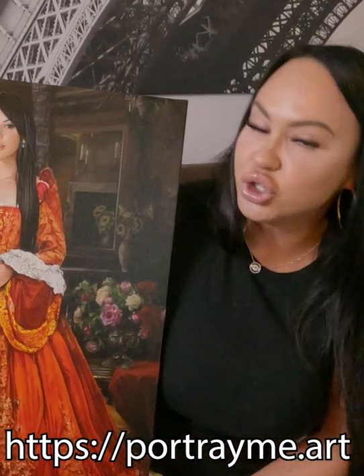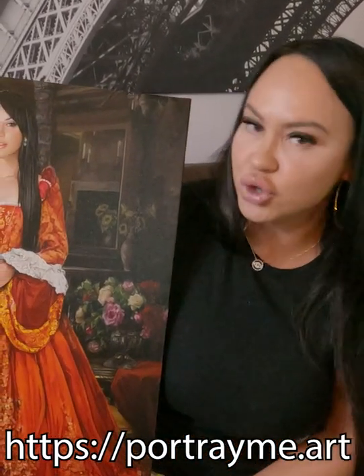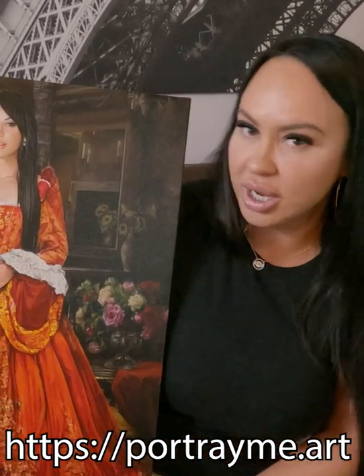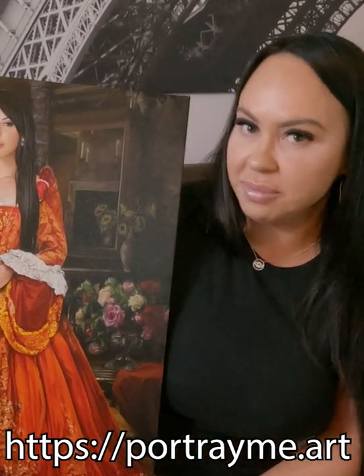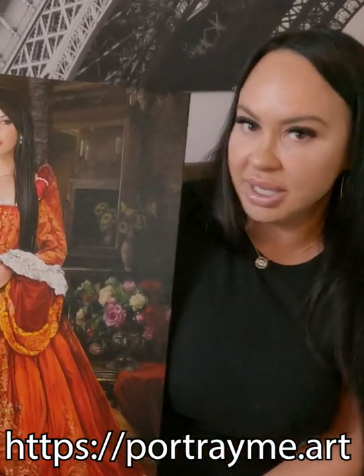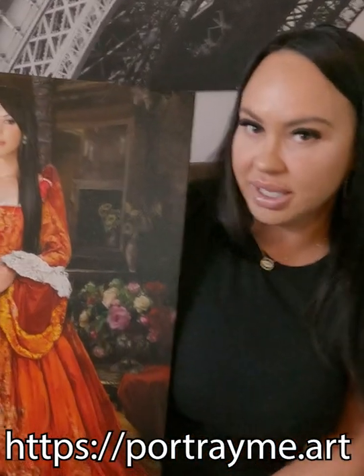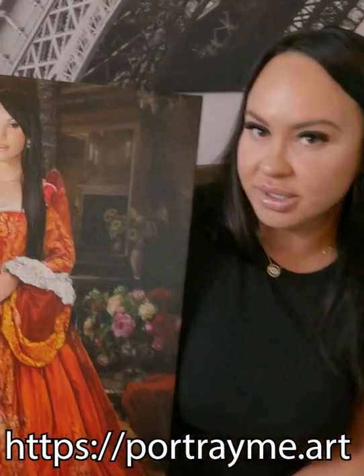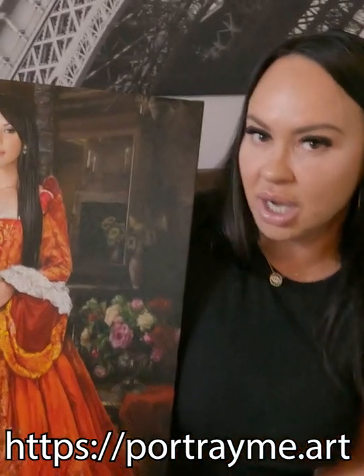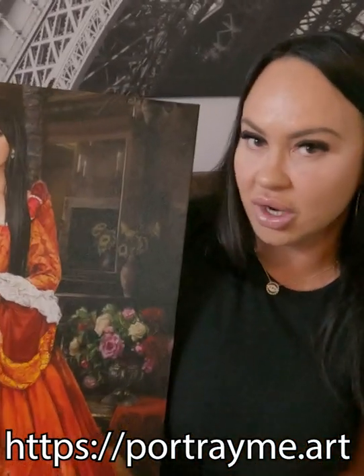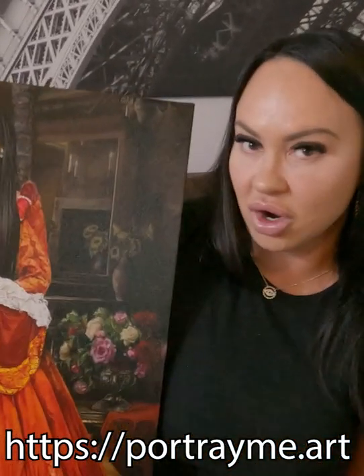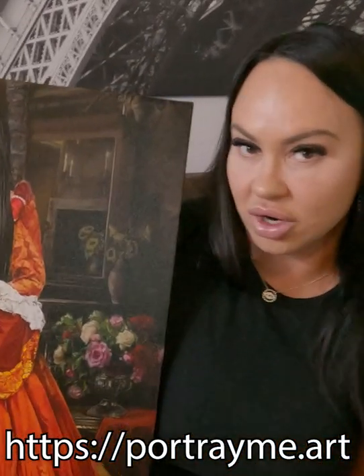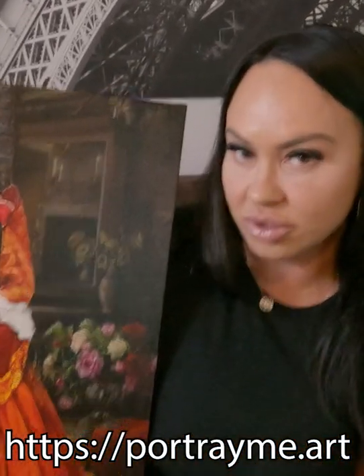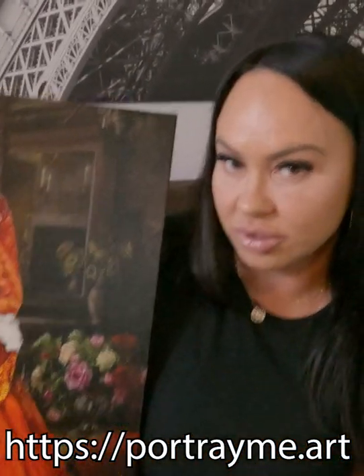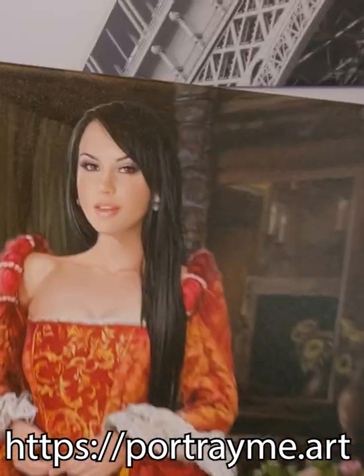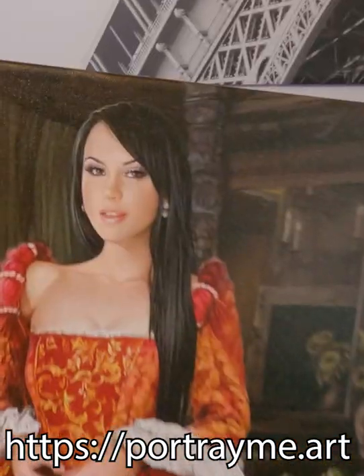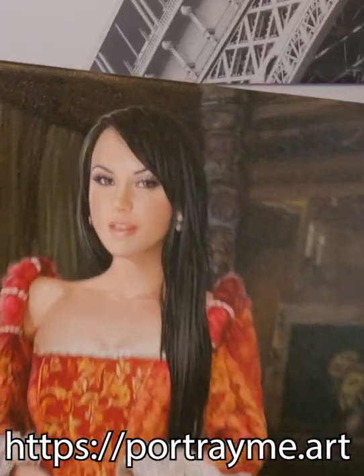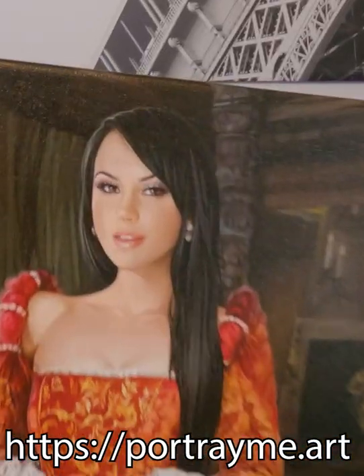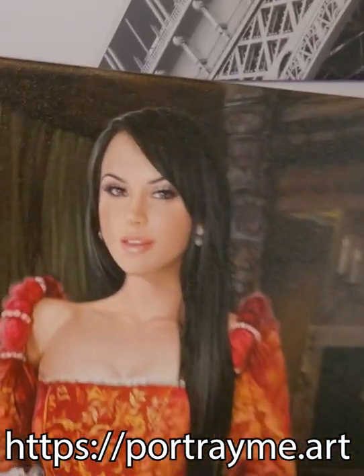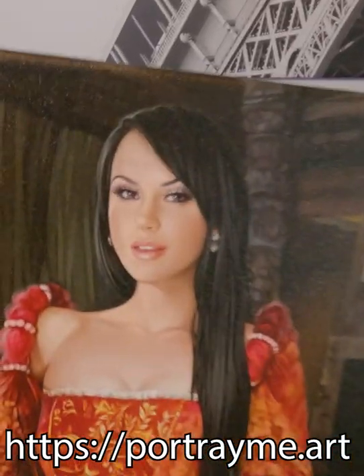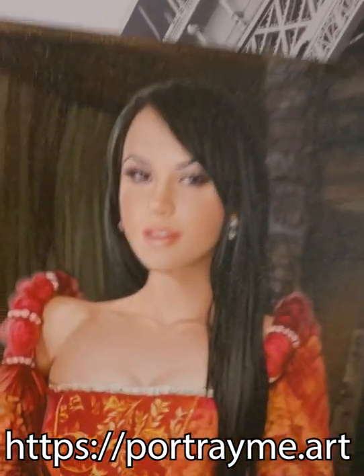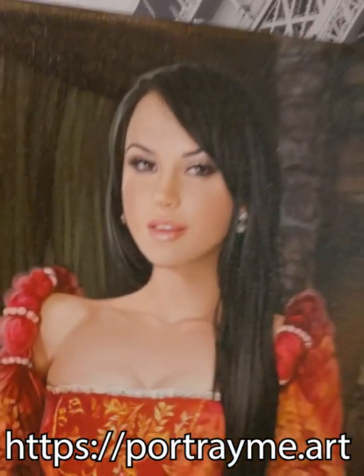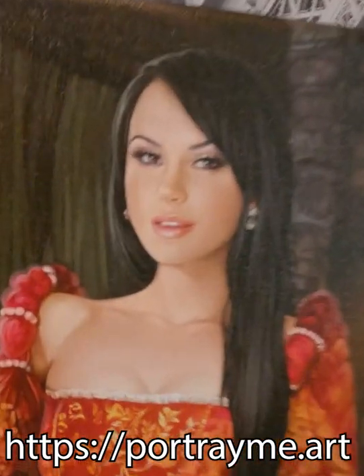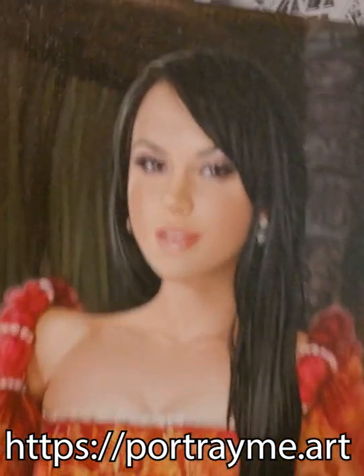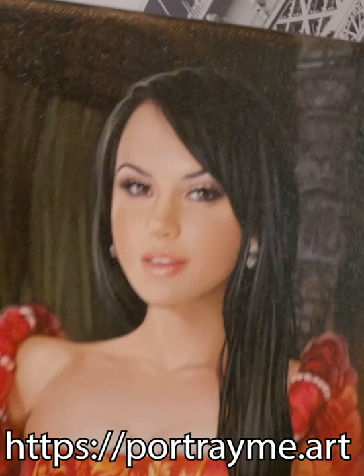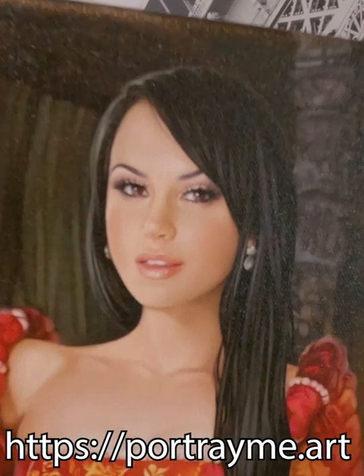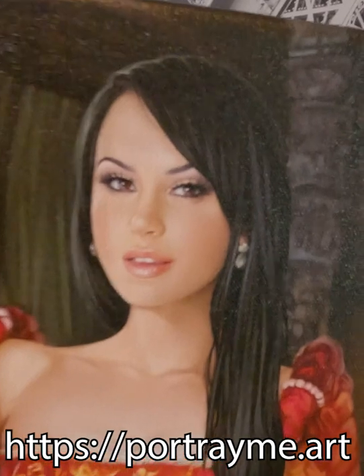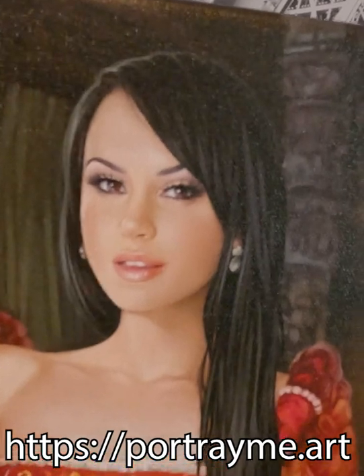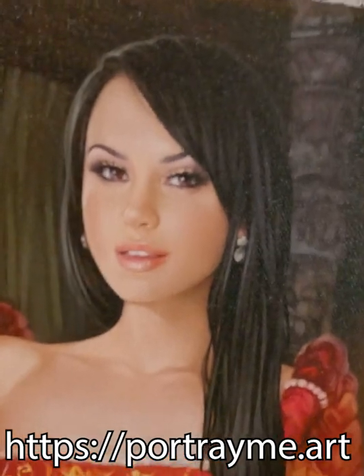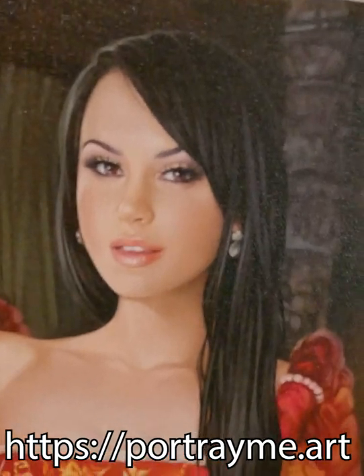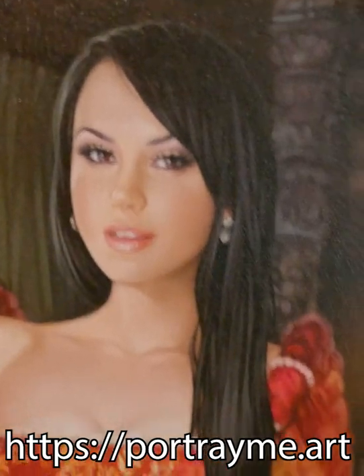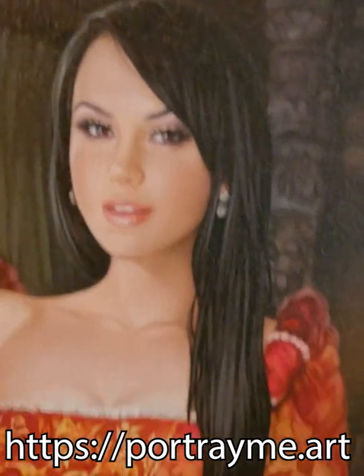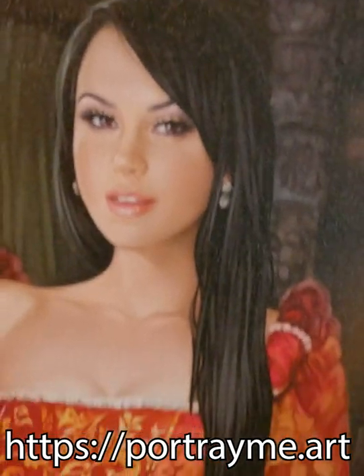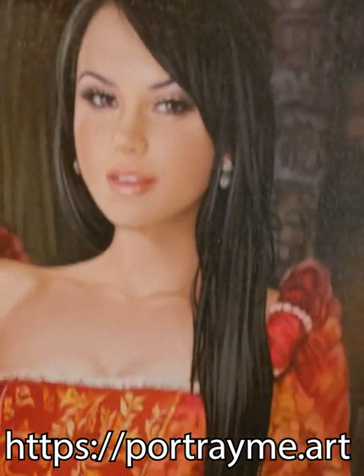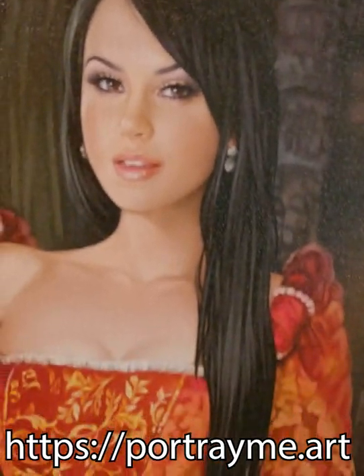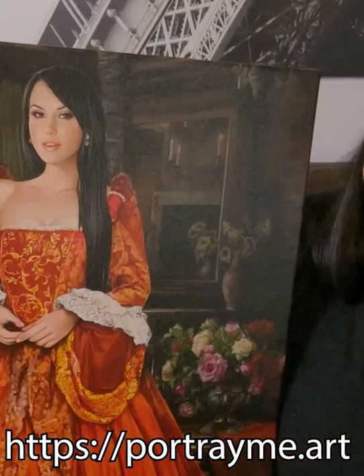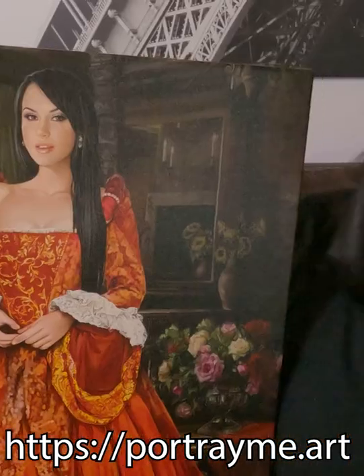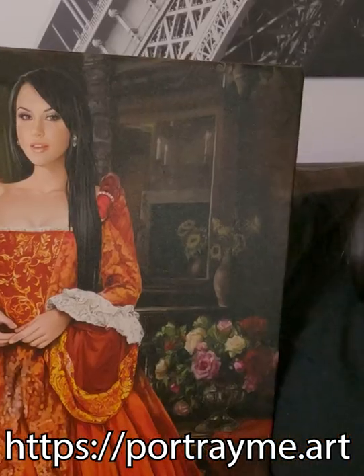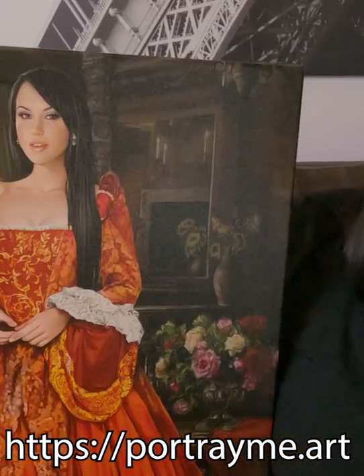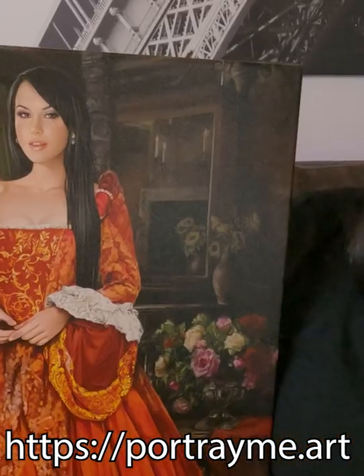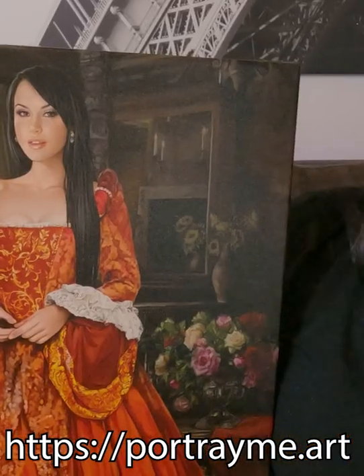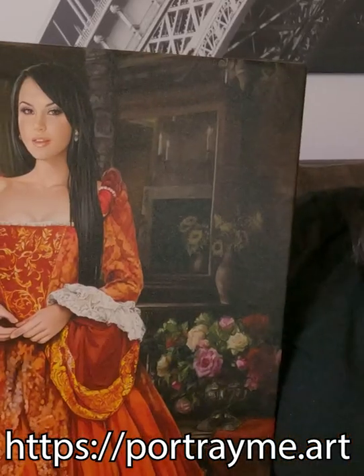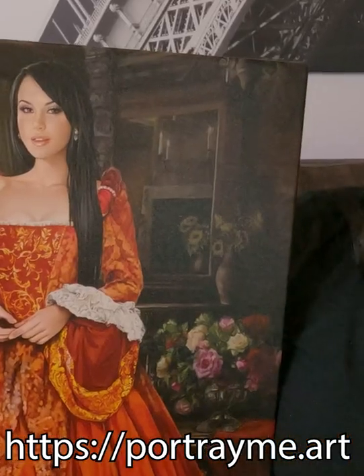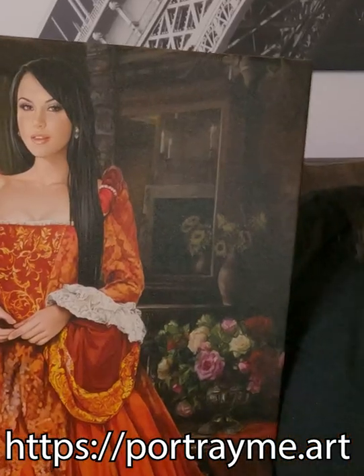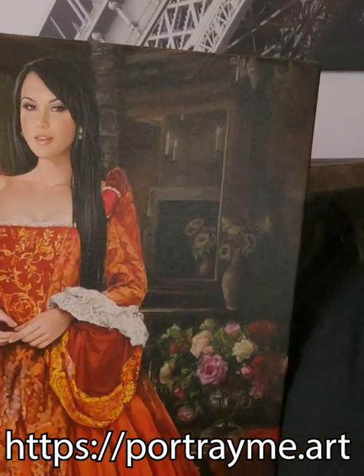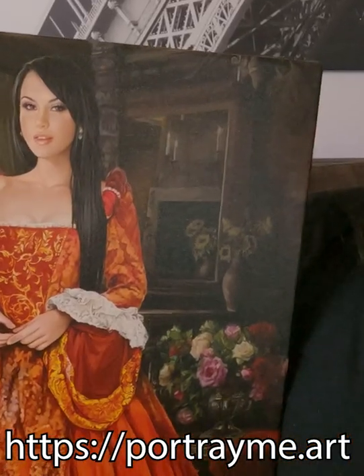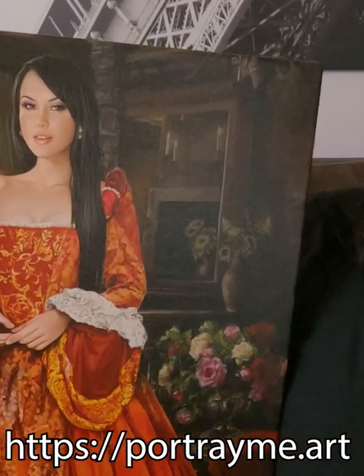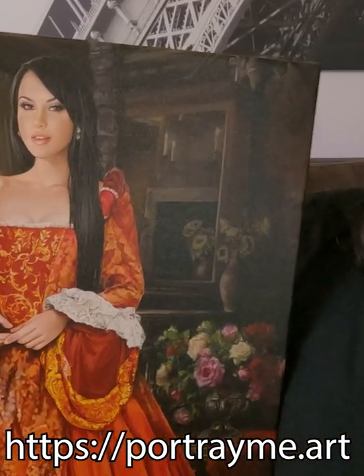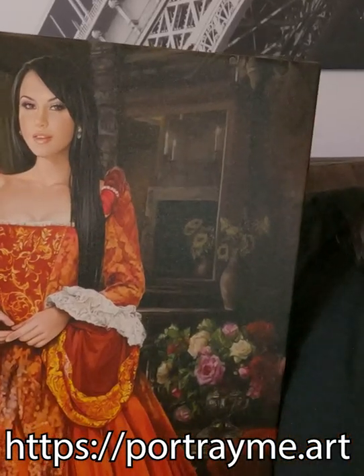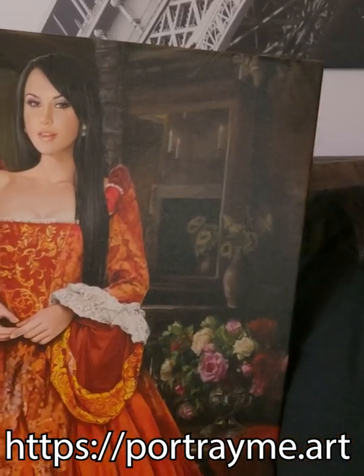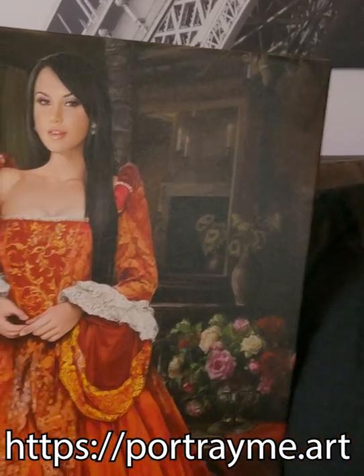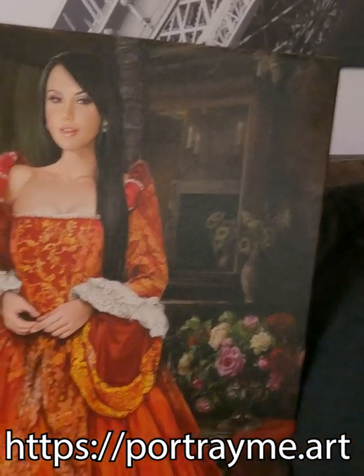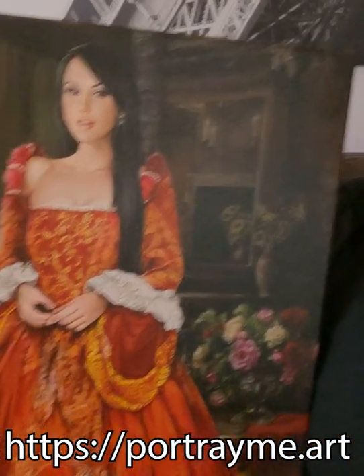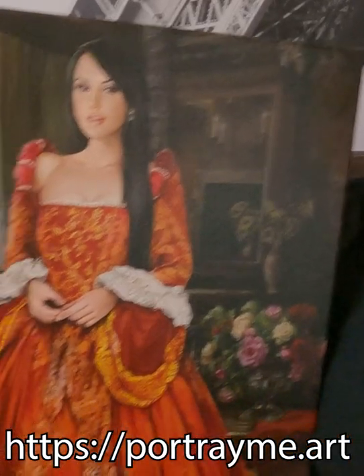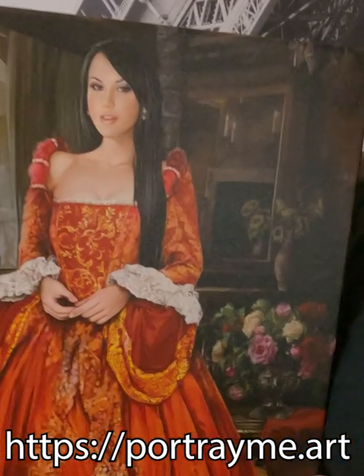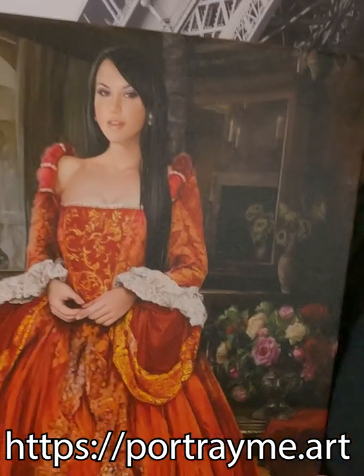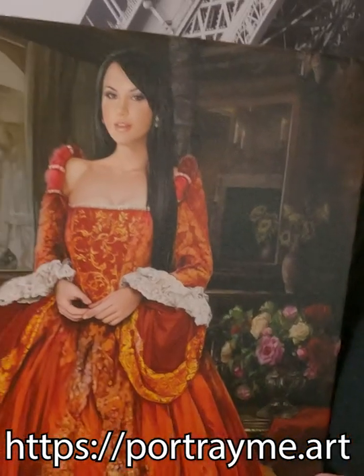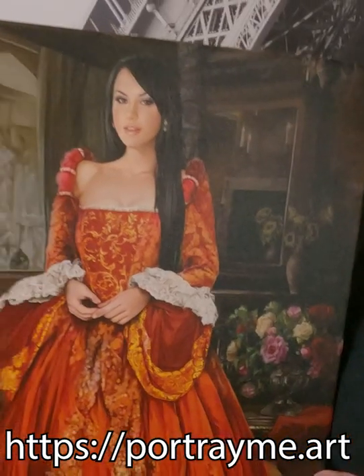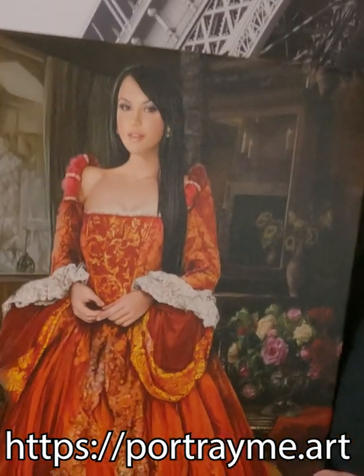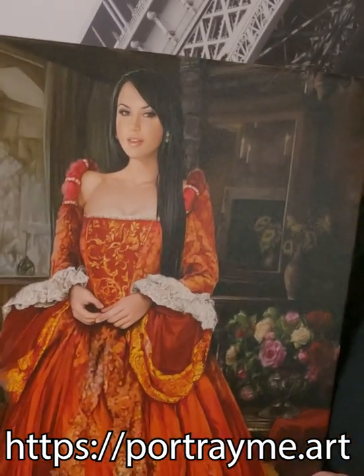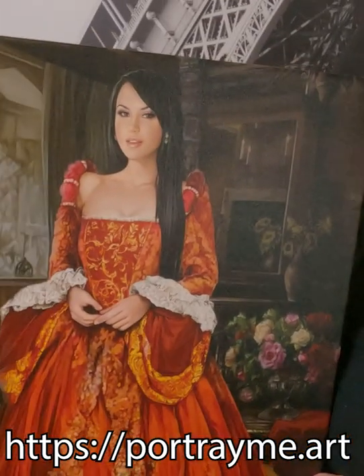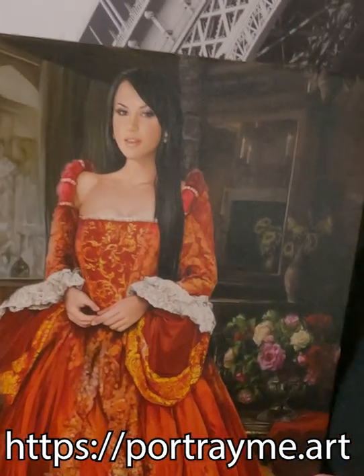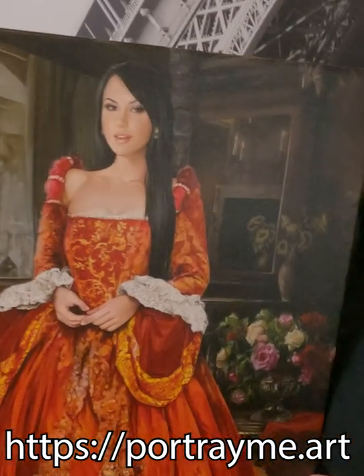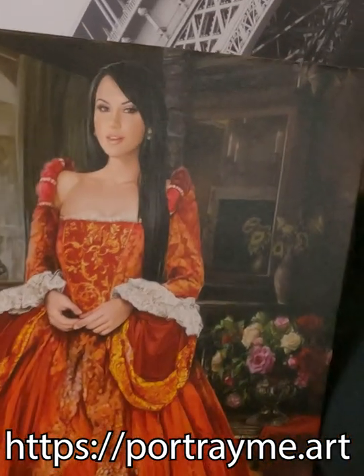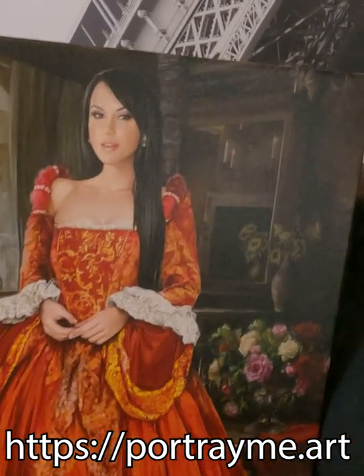portrayme.art, and it's beautiful. I look so sophisticated, like from the 1700s.